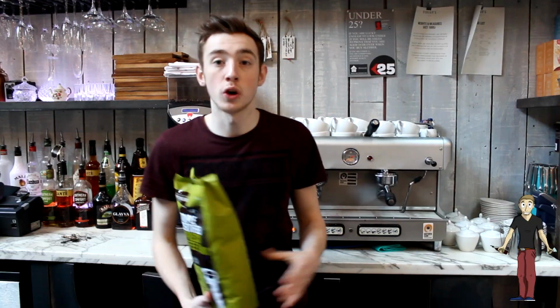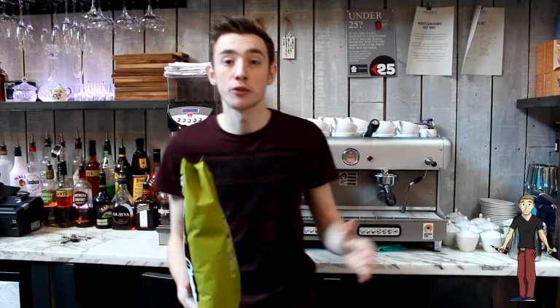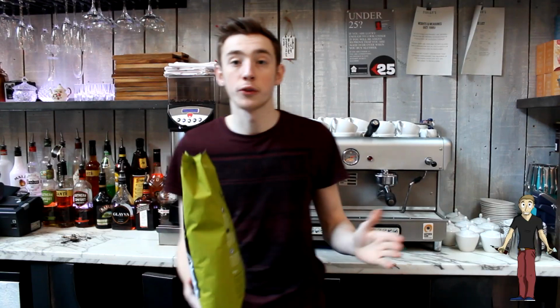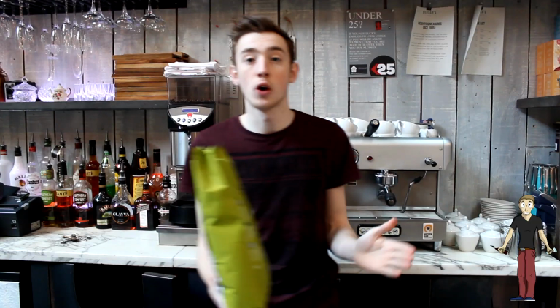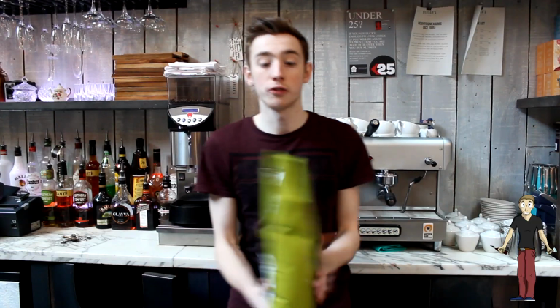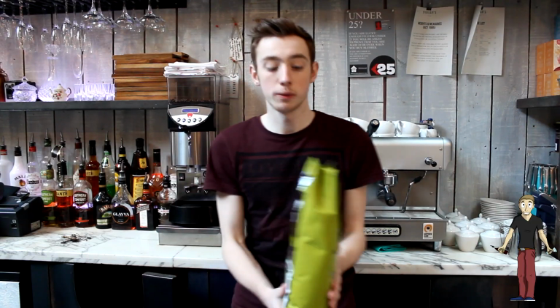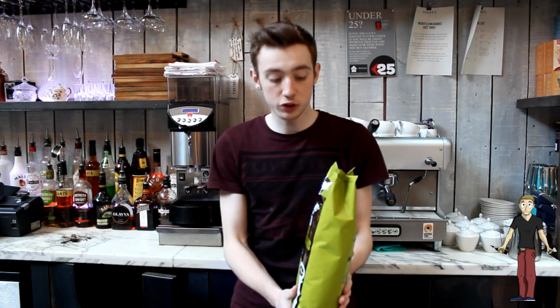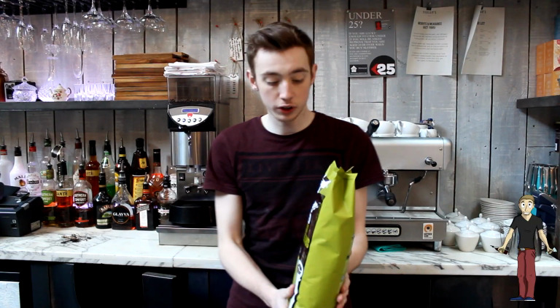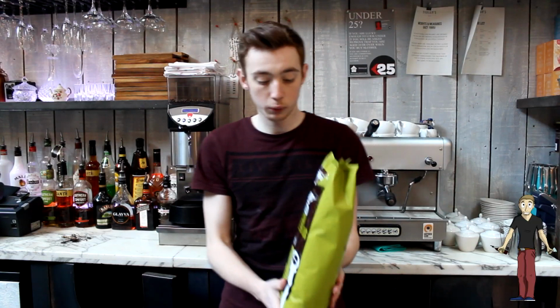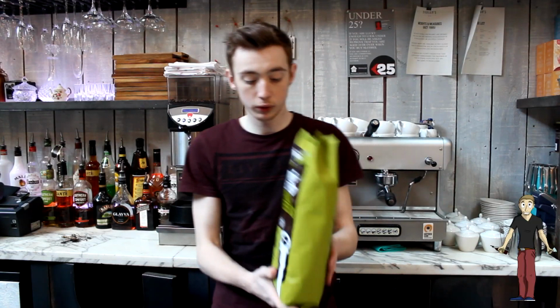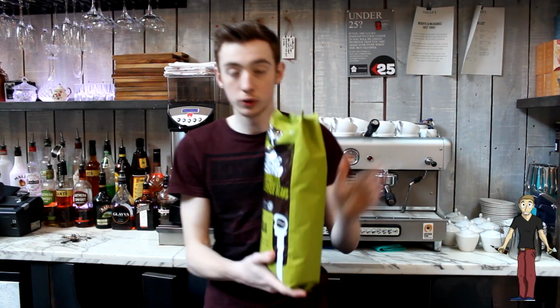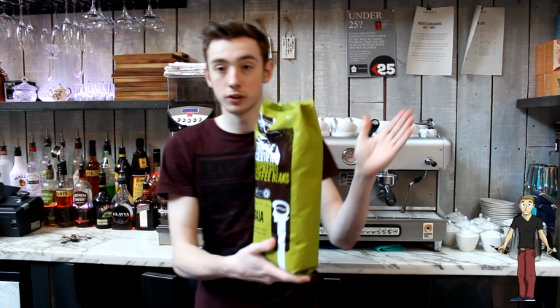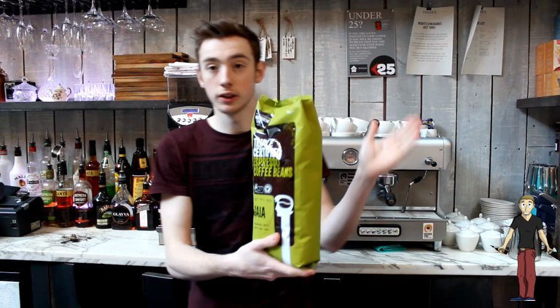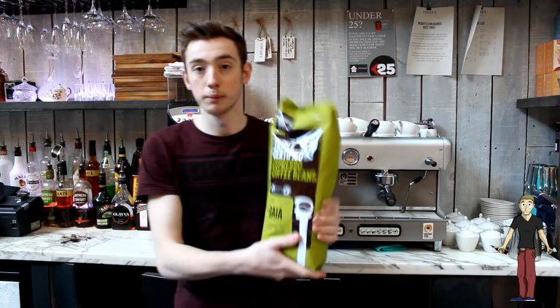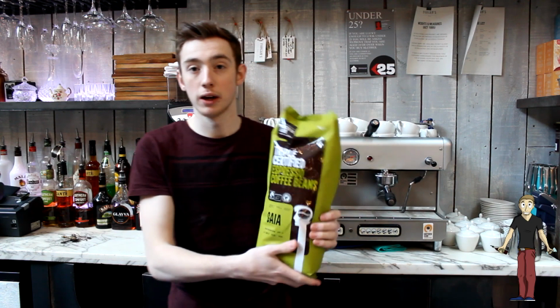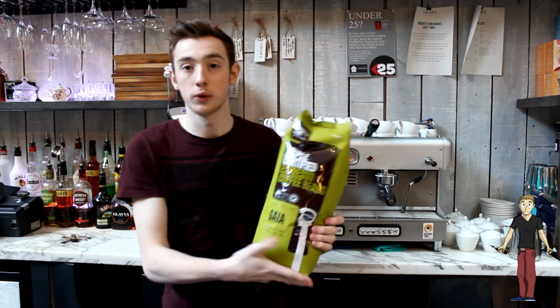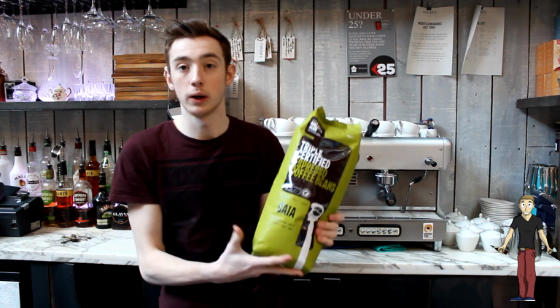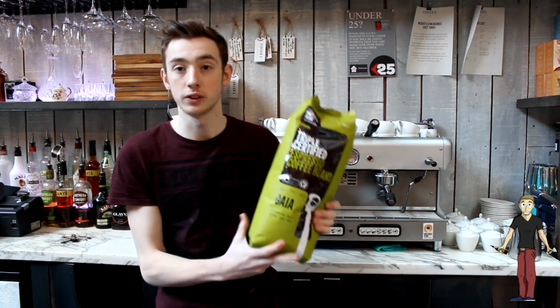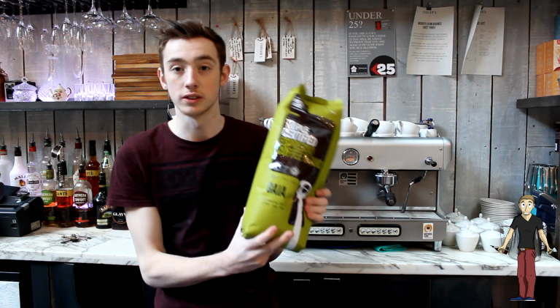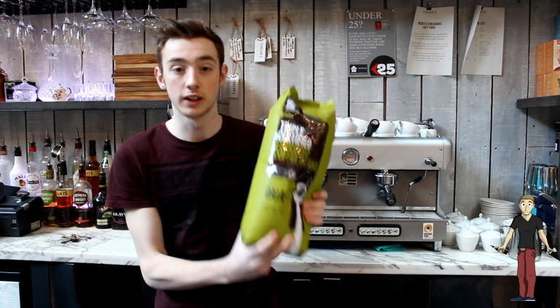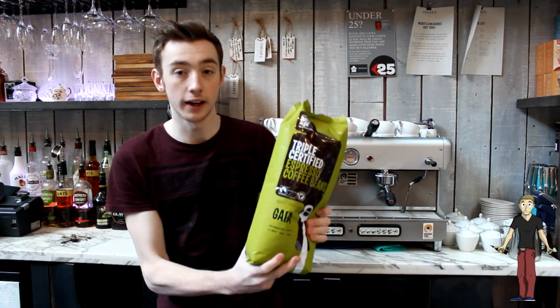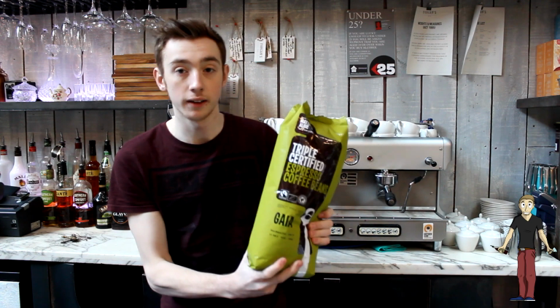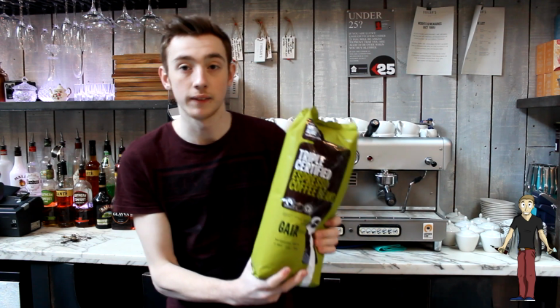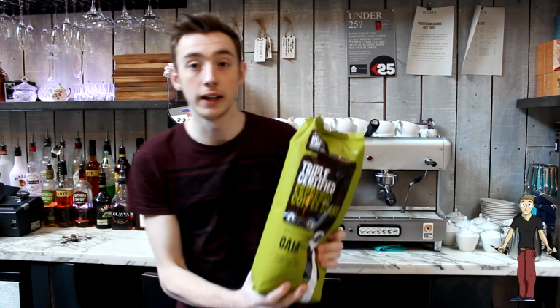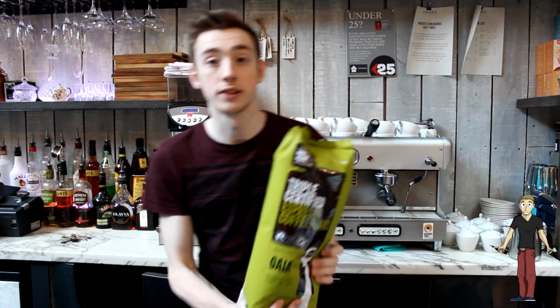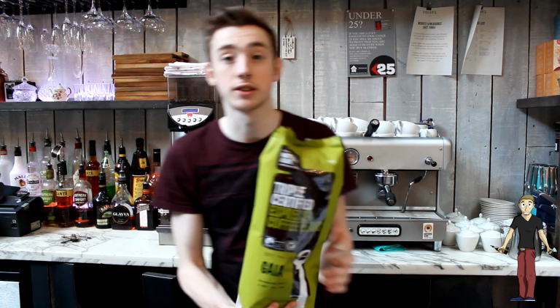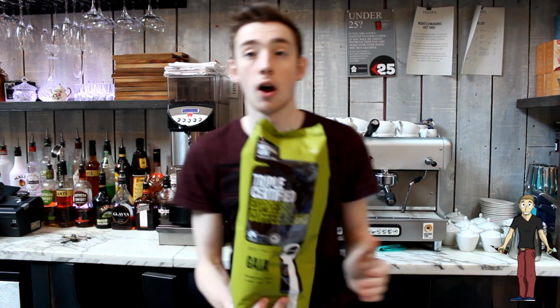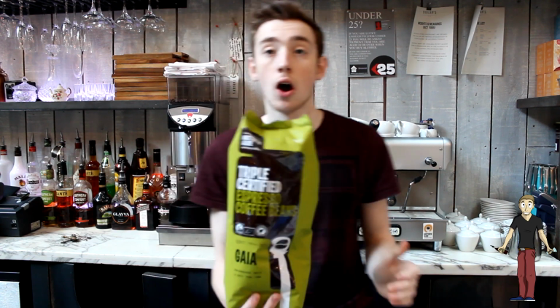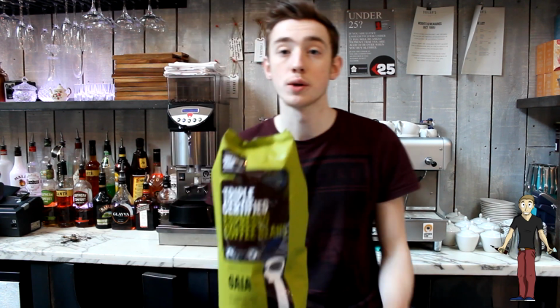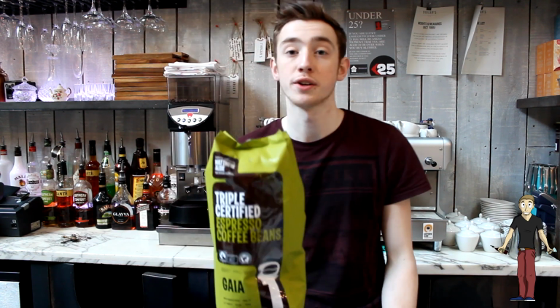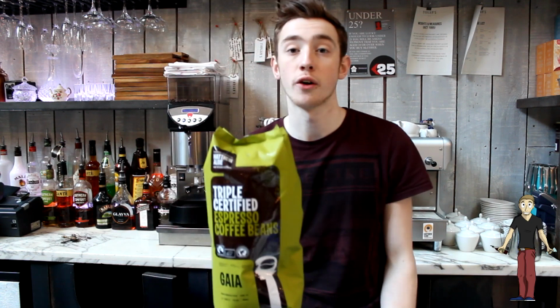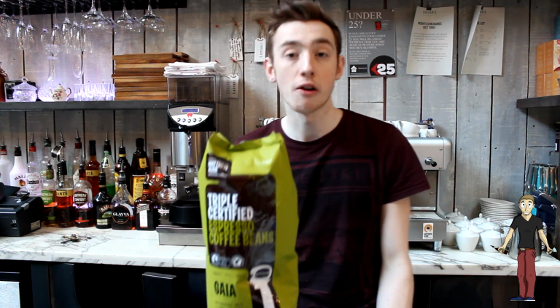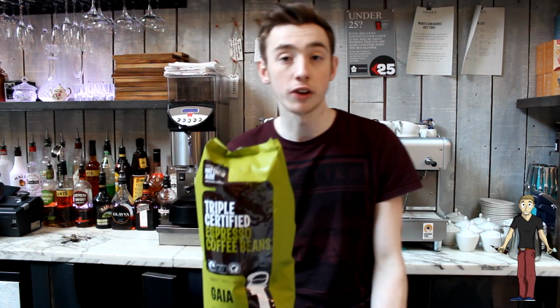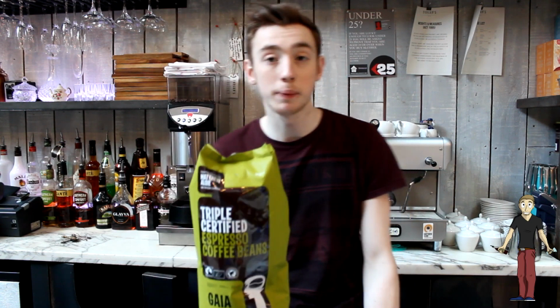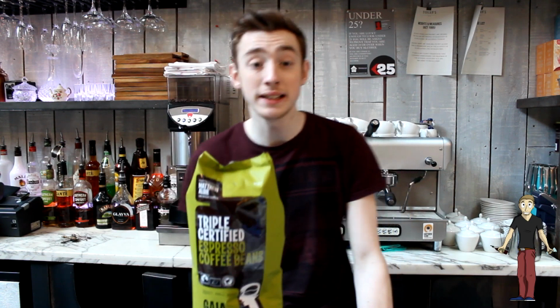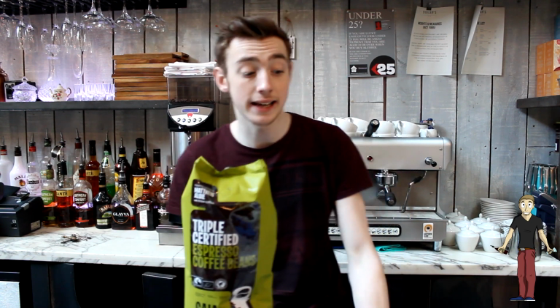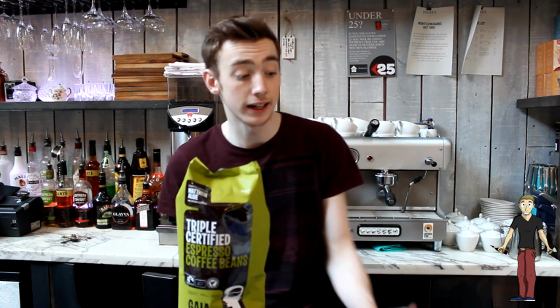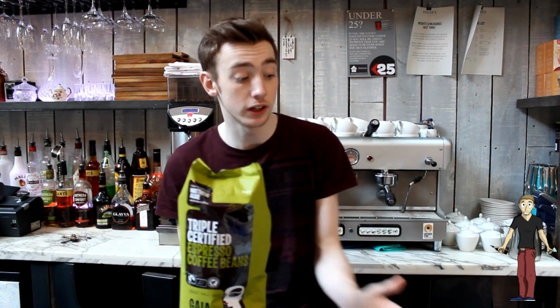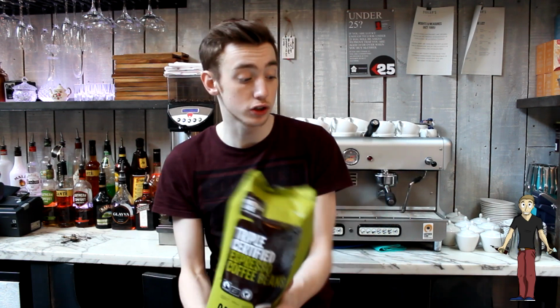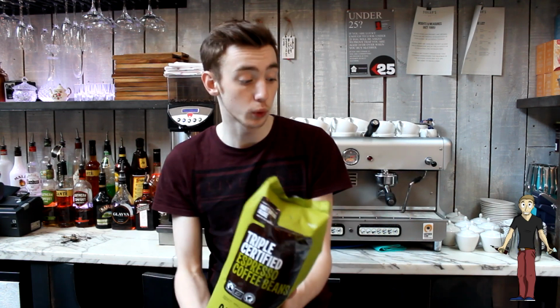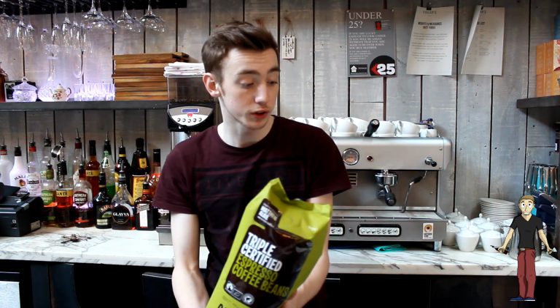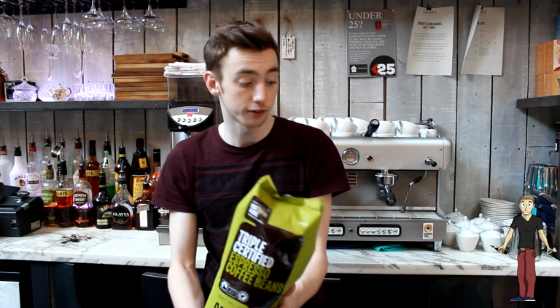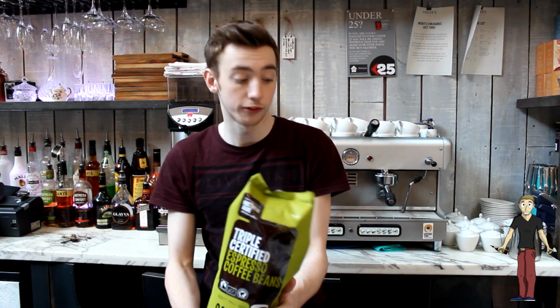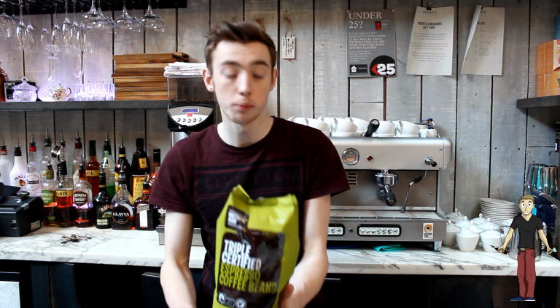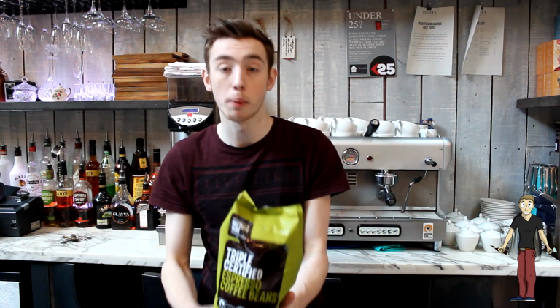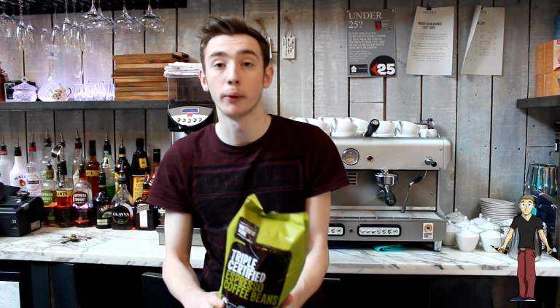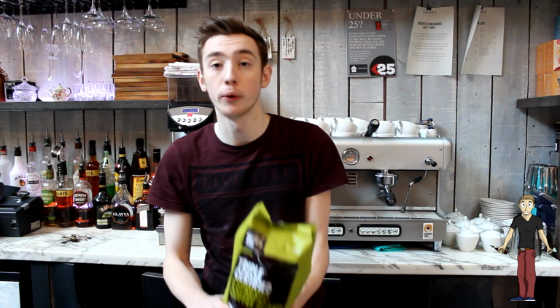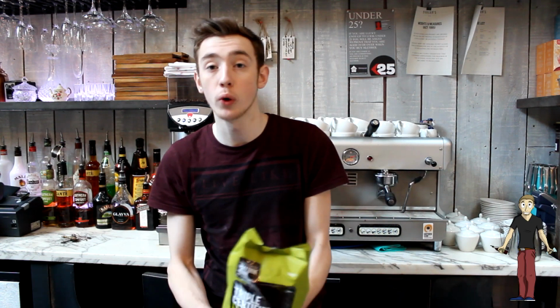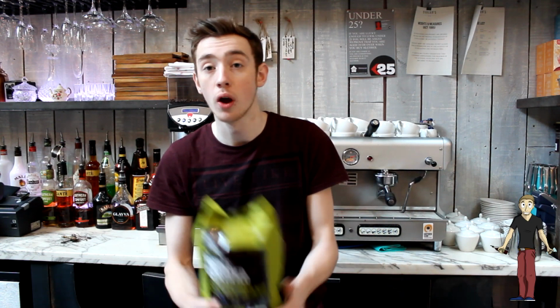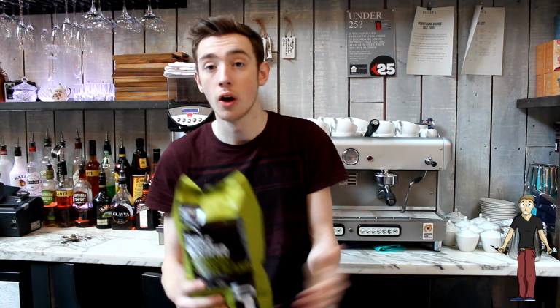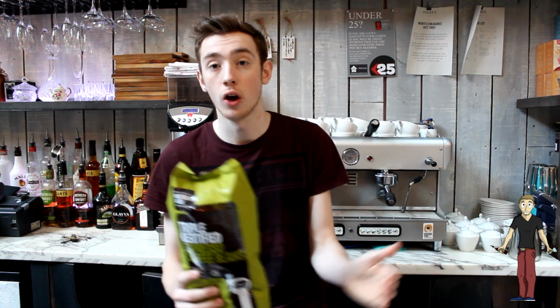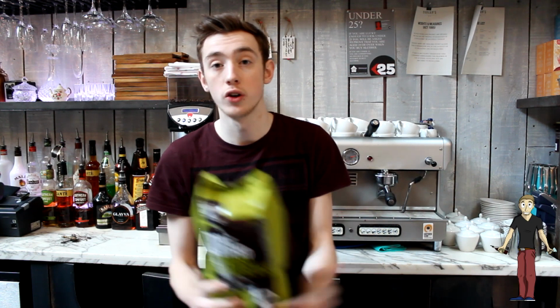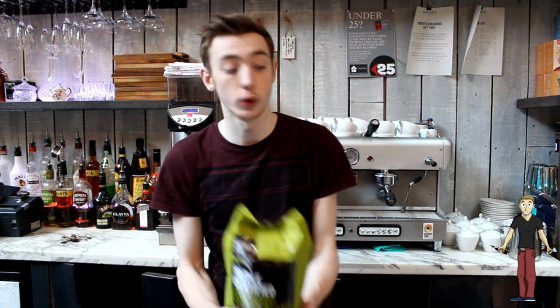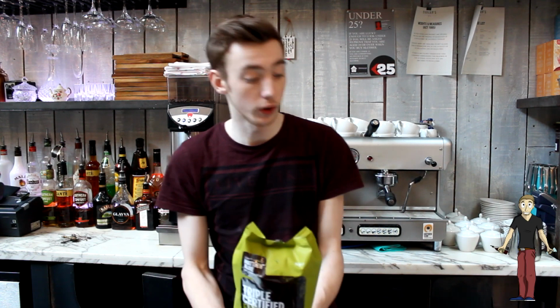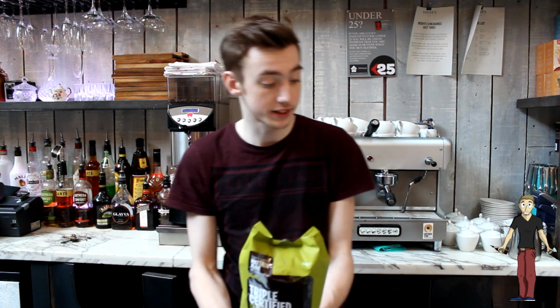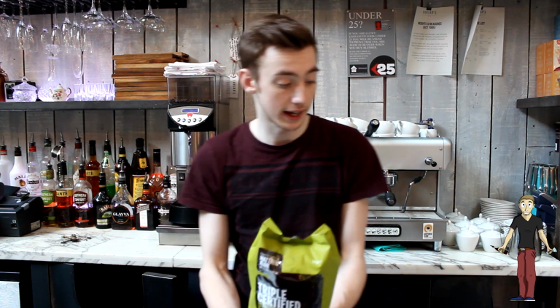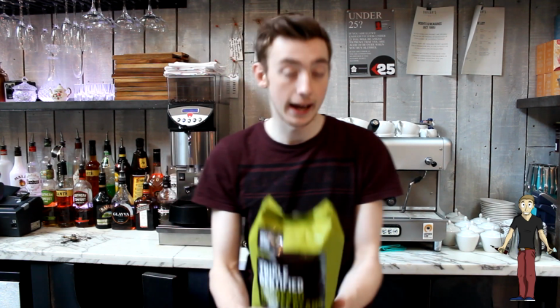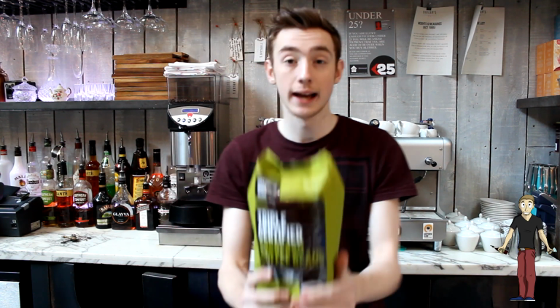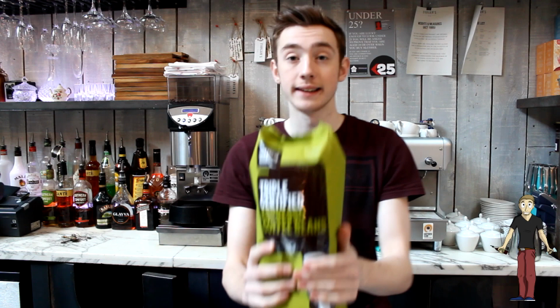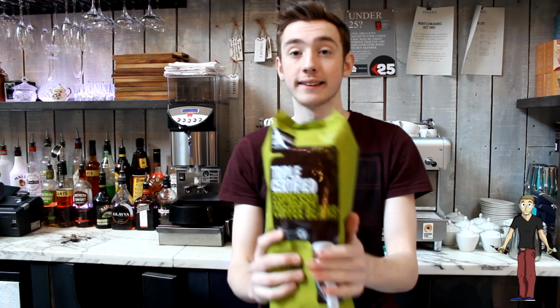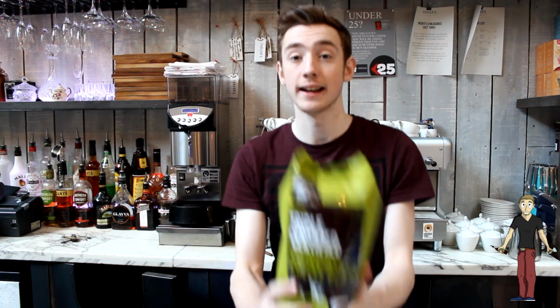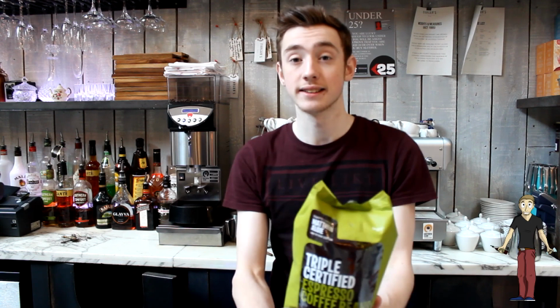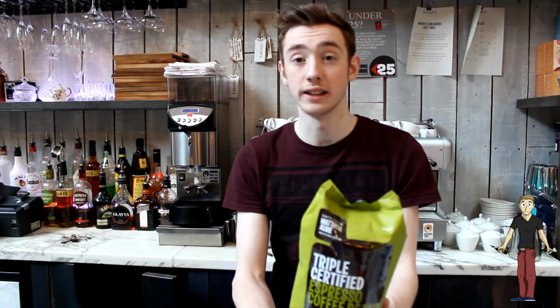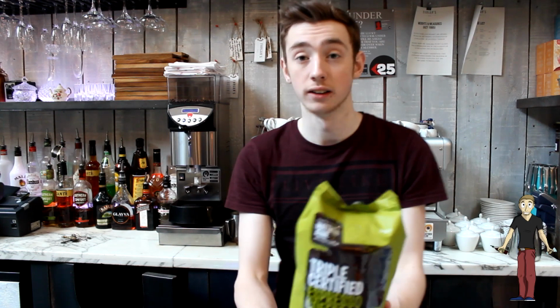To start off with the coffee I'm using, we're using Matthew Alge's Gaya. It is 100% Ravica beans and it is sourced from Peru, Tundurus and Tanzania.